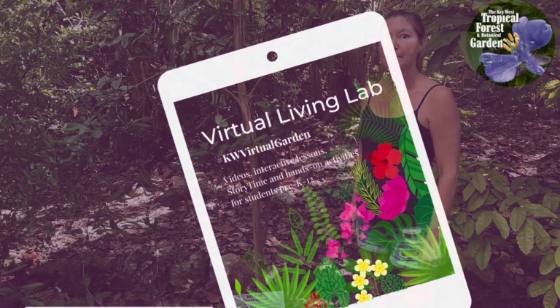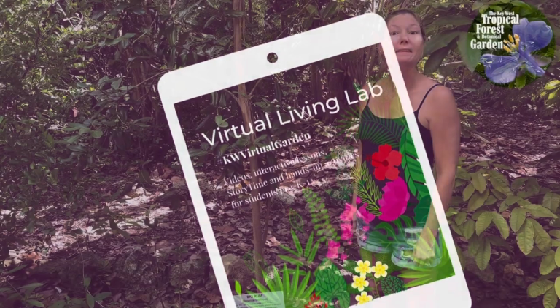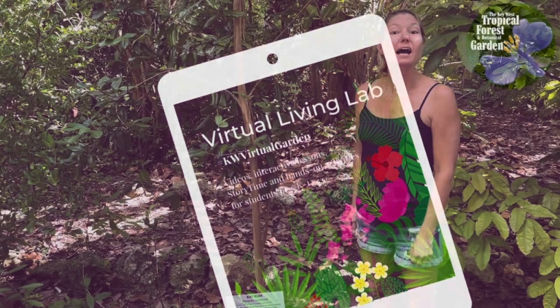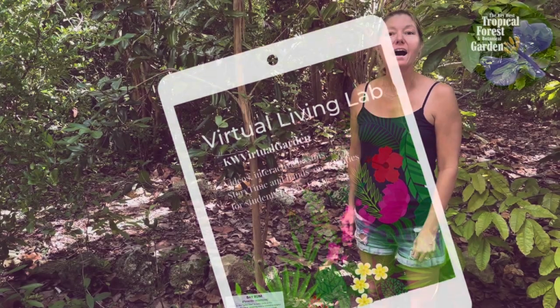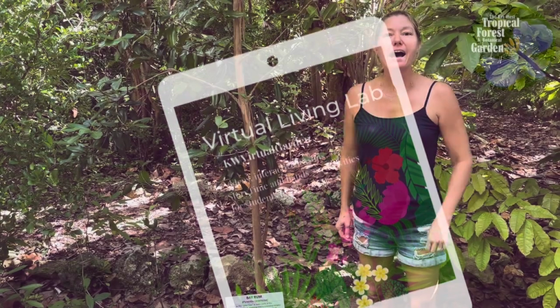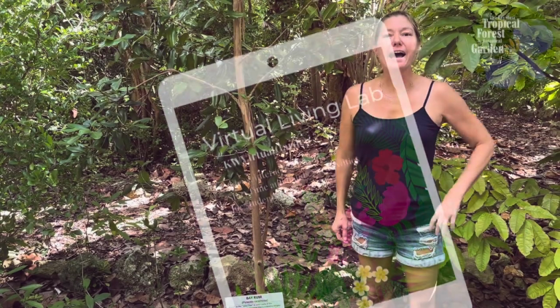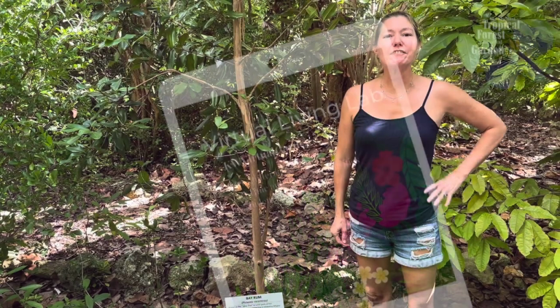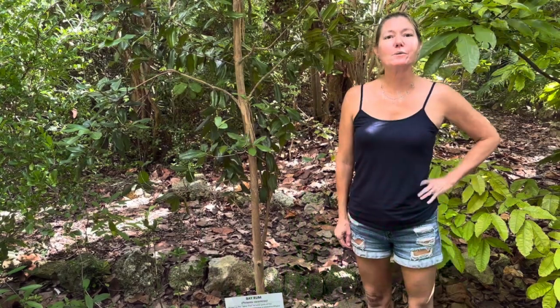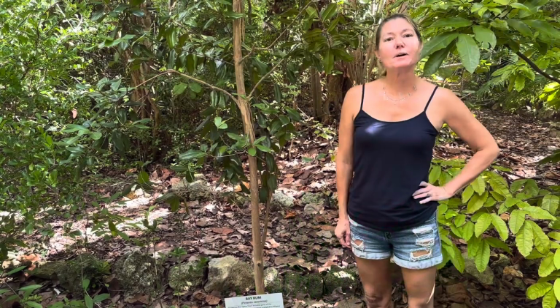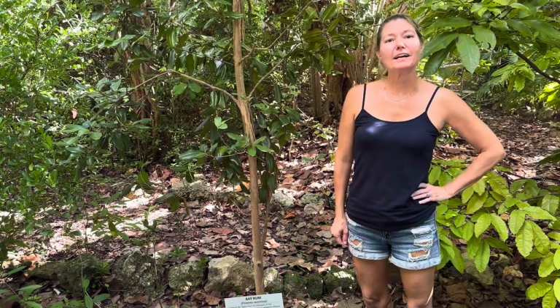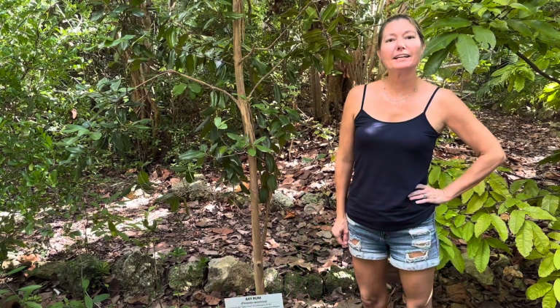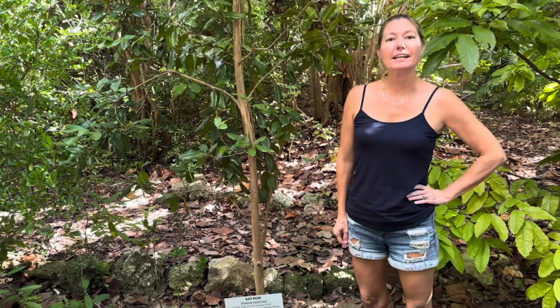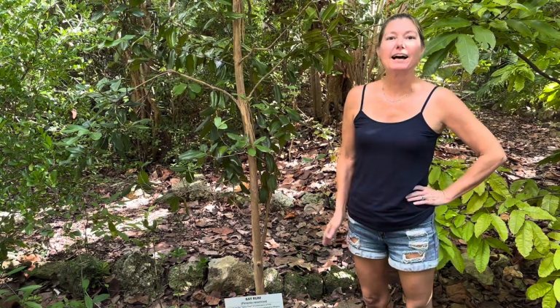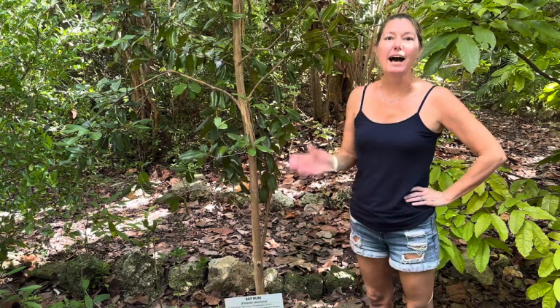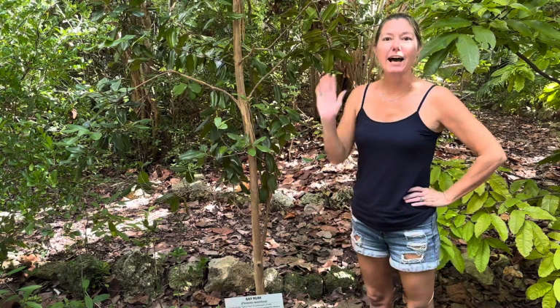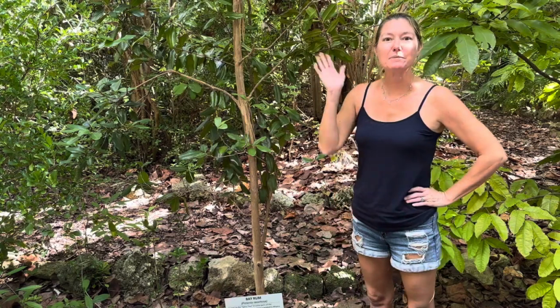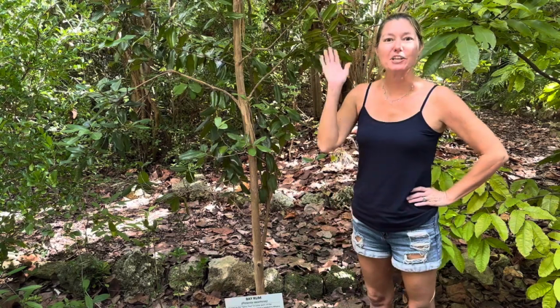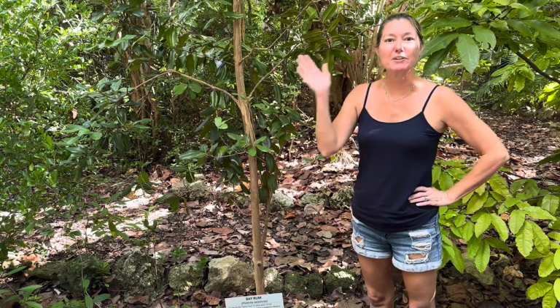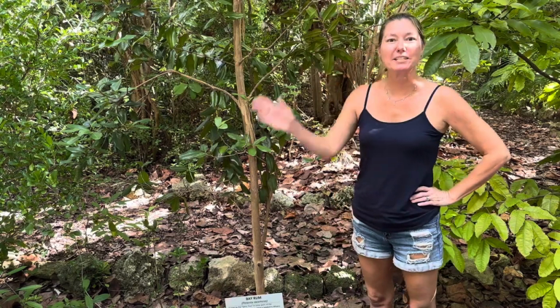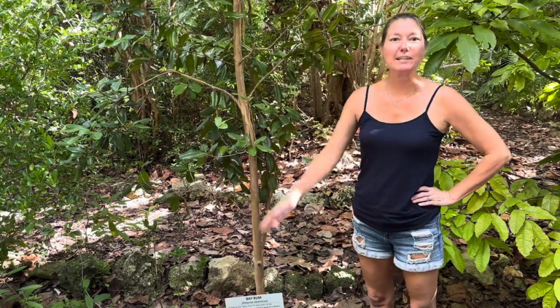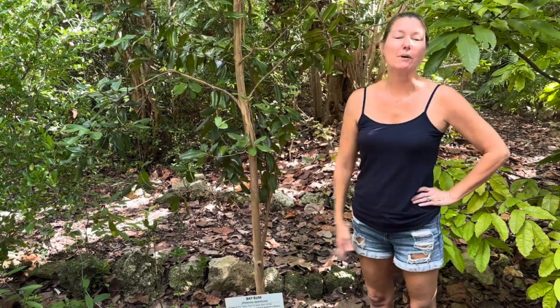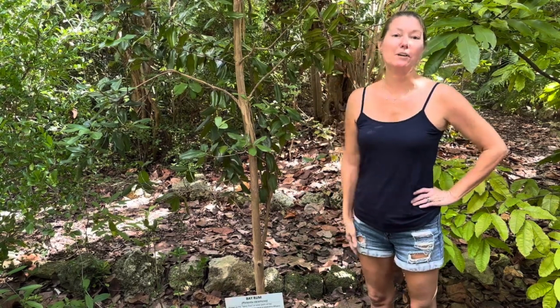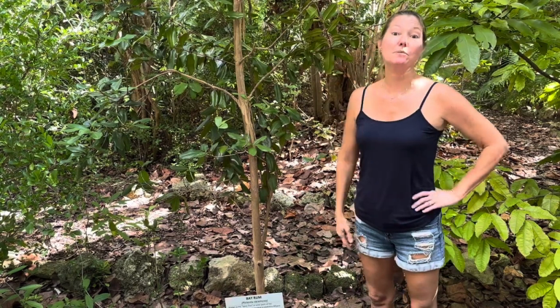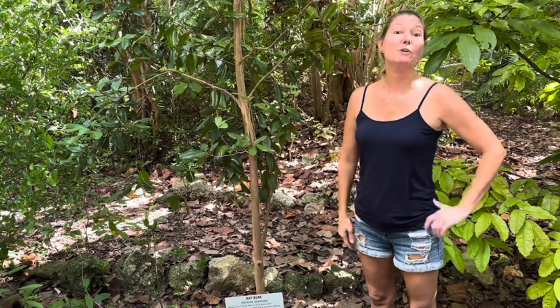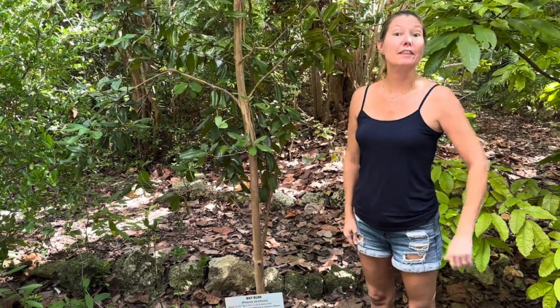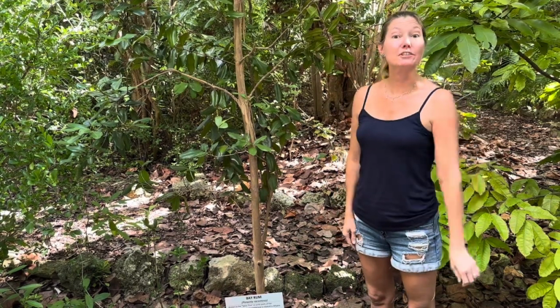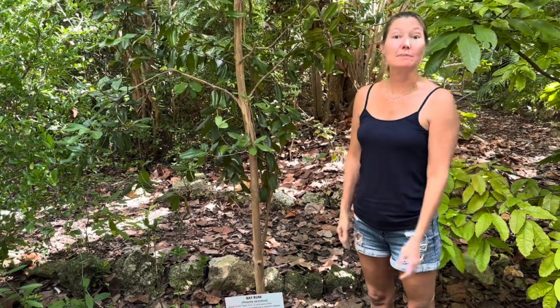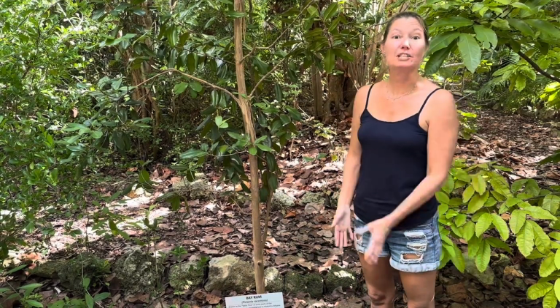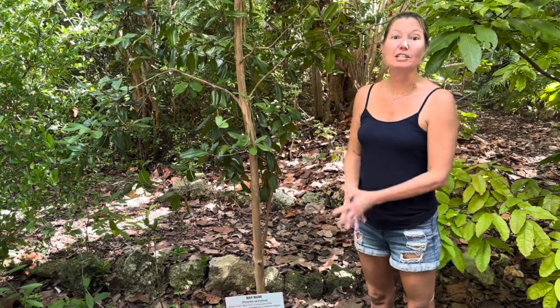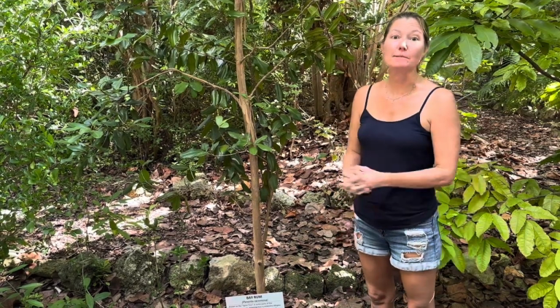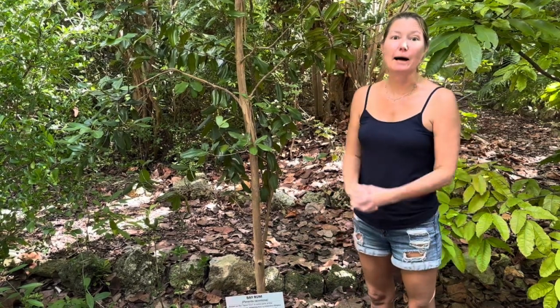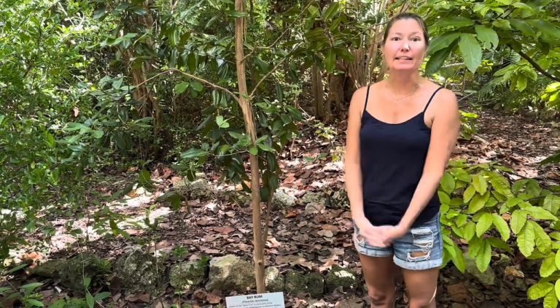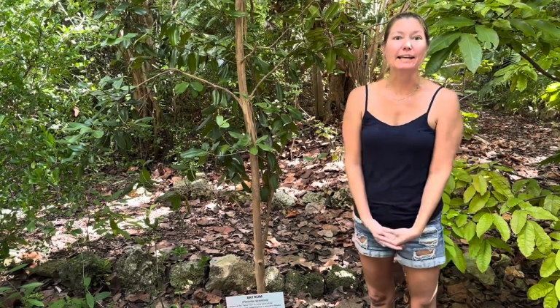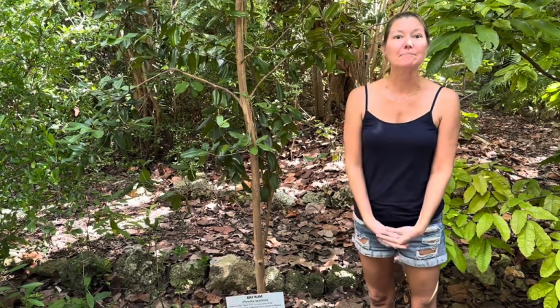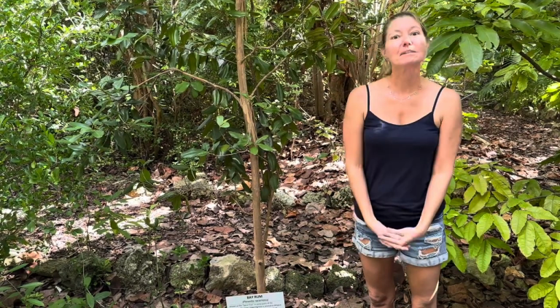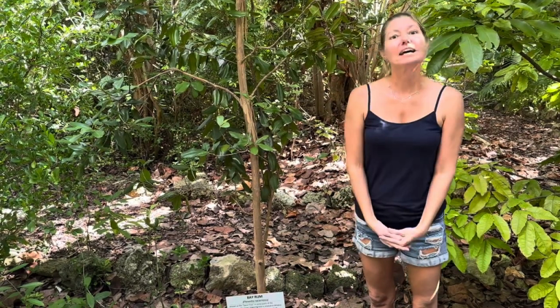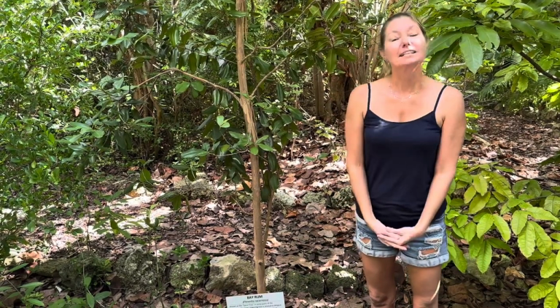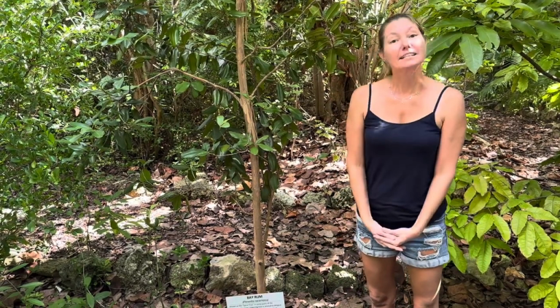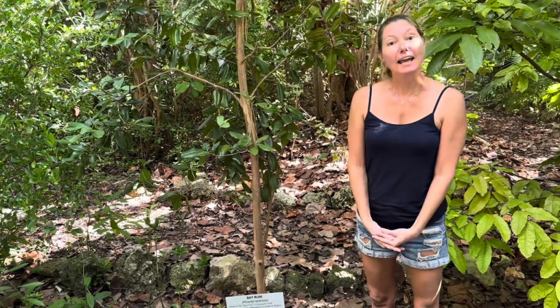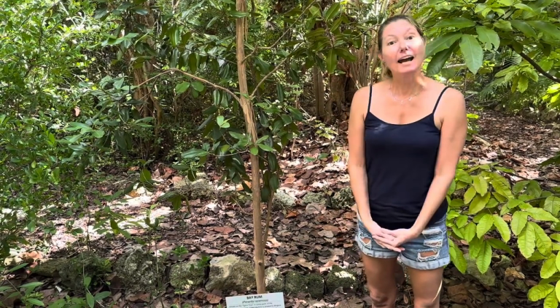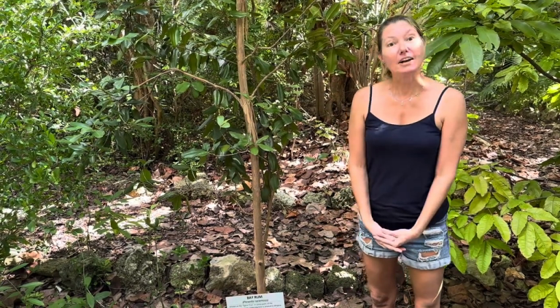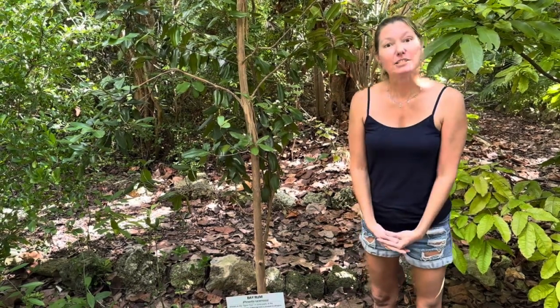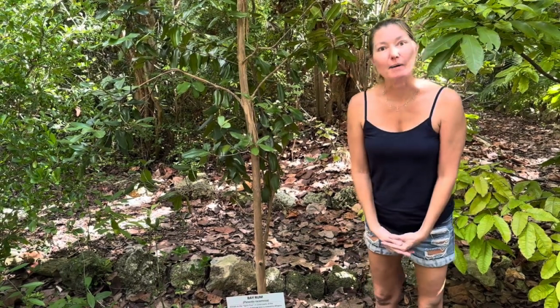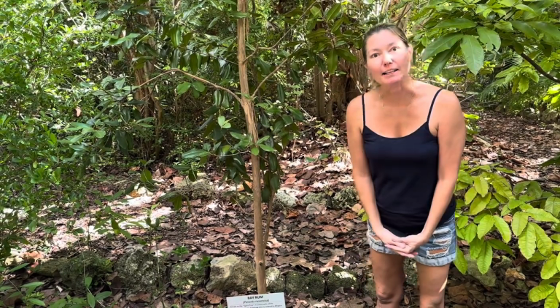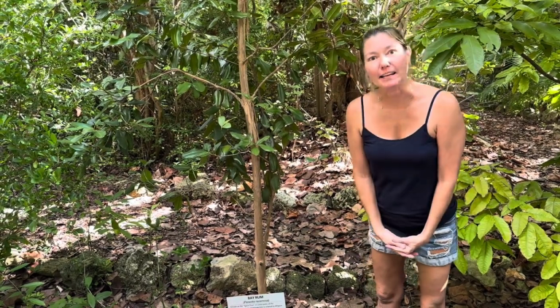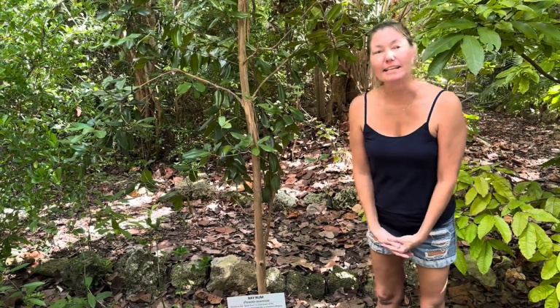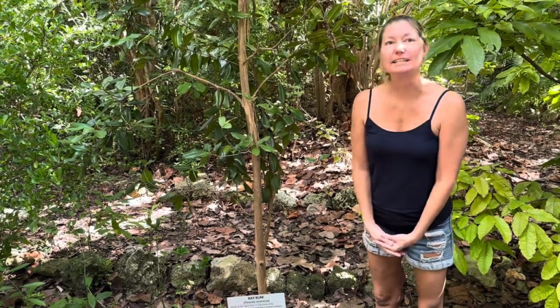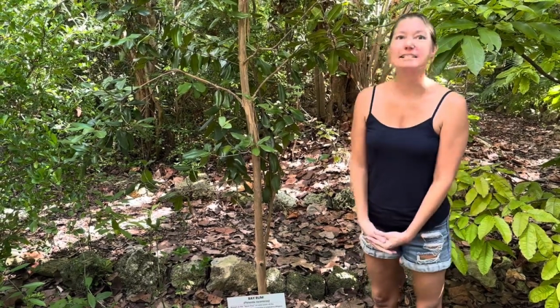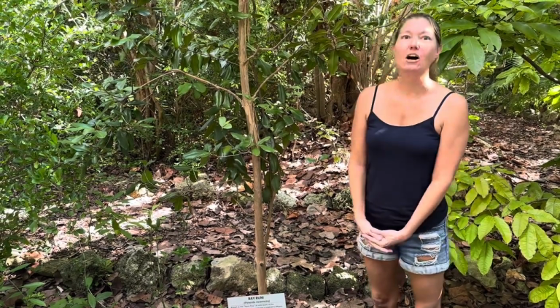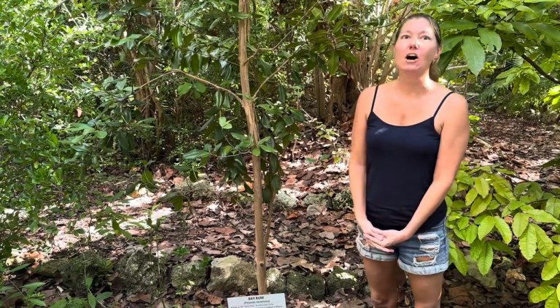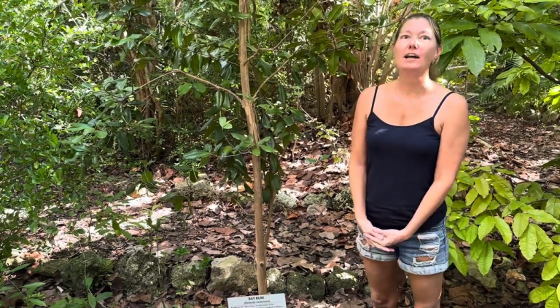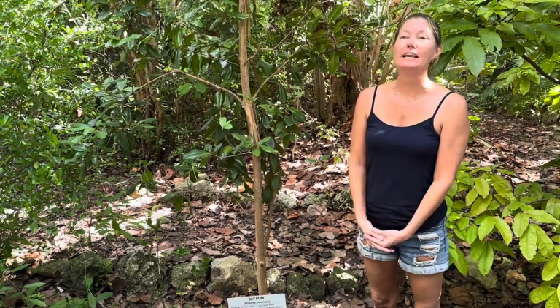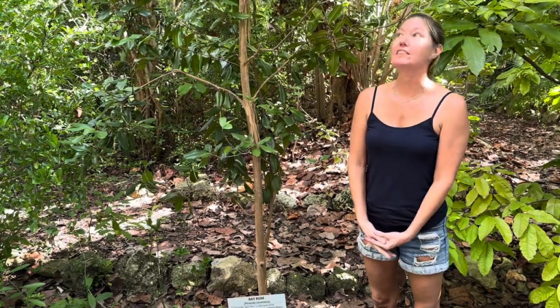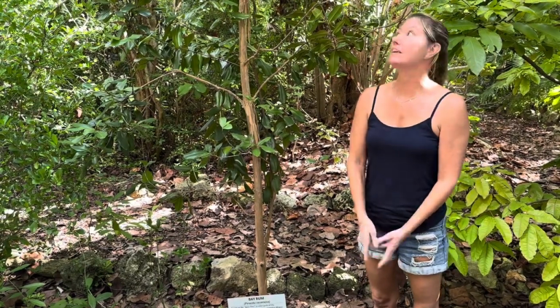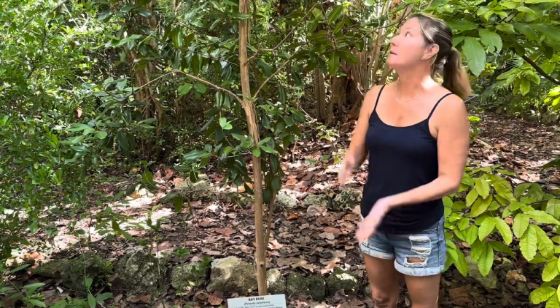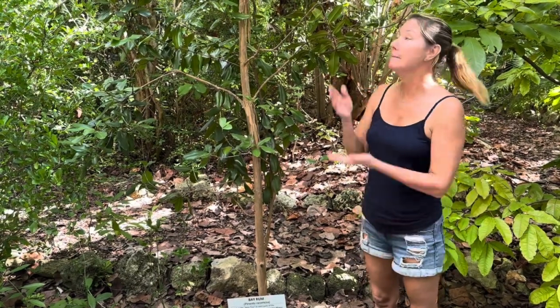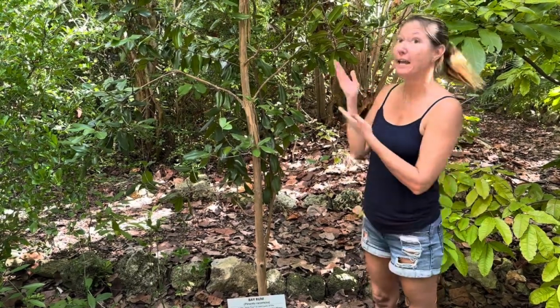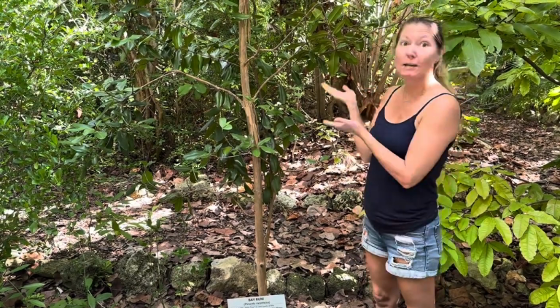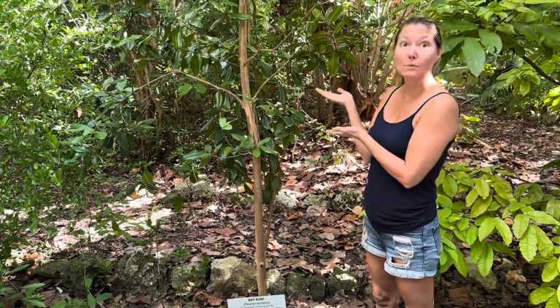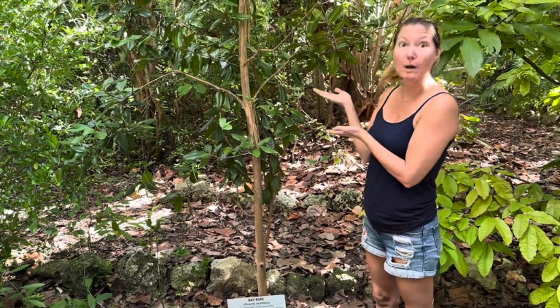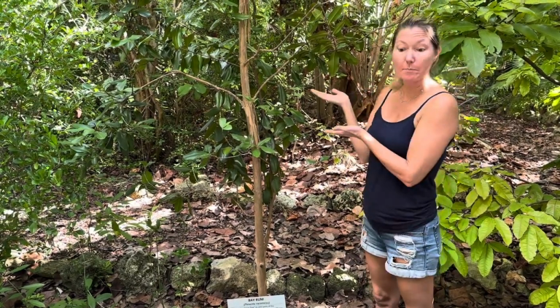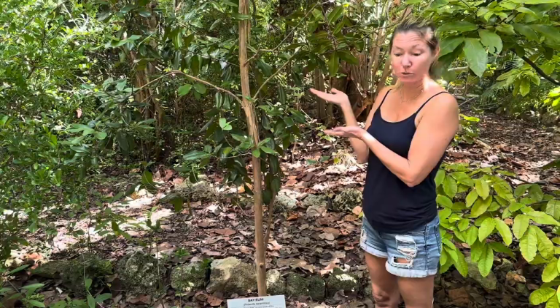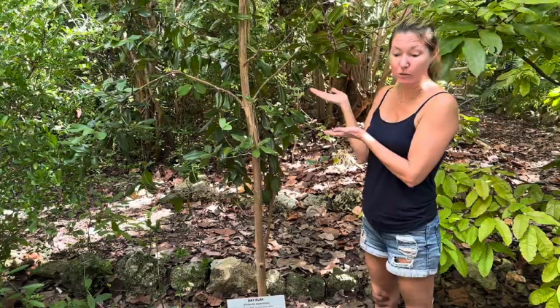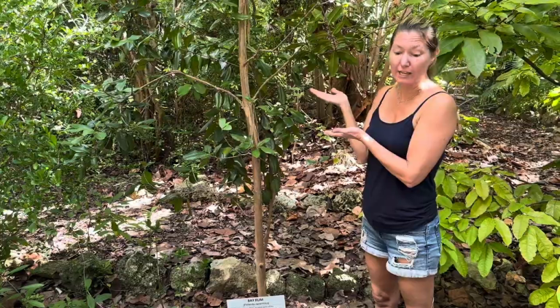Hi everyone, I'm Josie. Welcome to another Species Spotlight. Today our spotlight is on the bay rum tree.